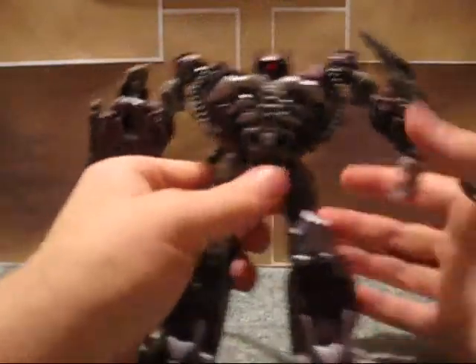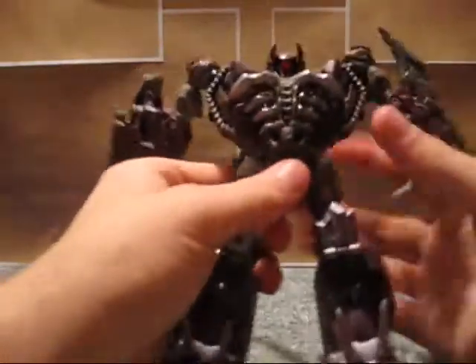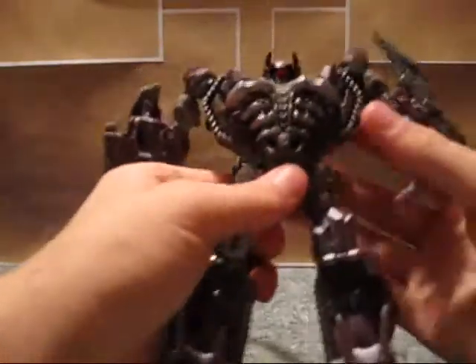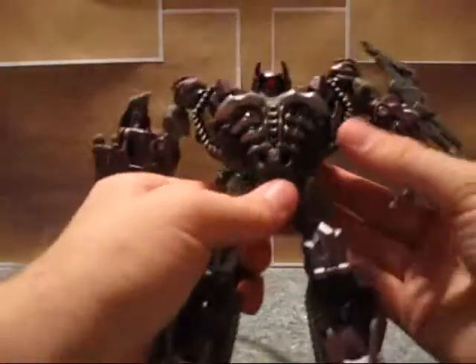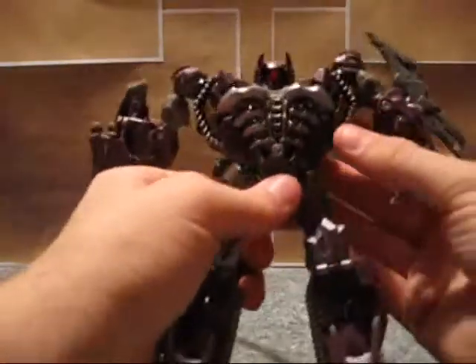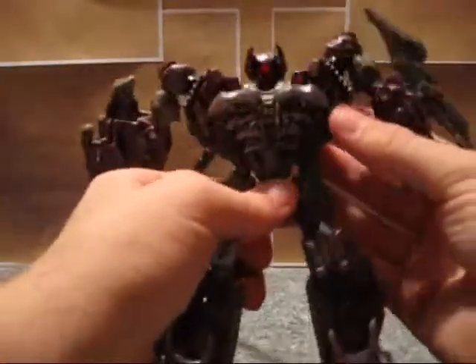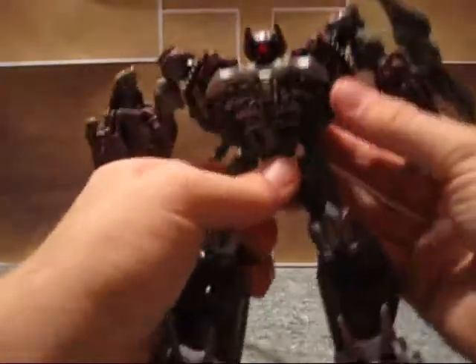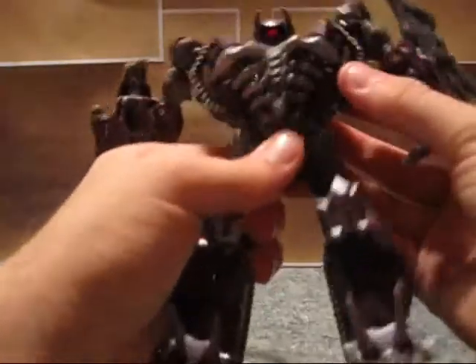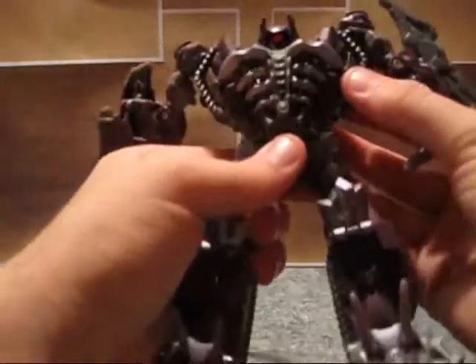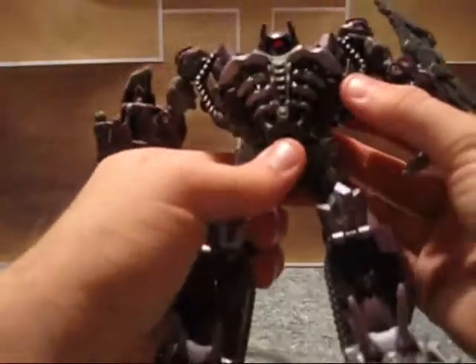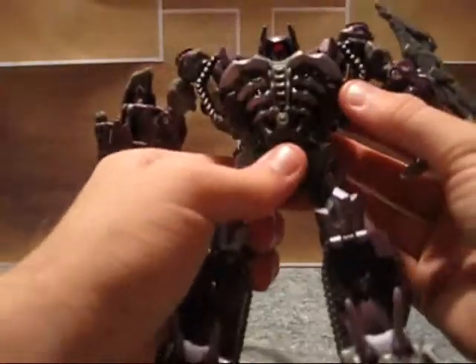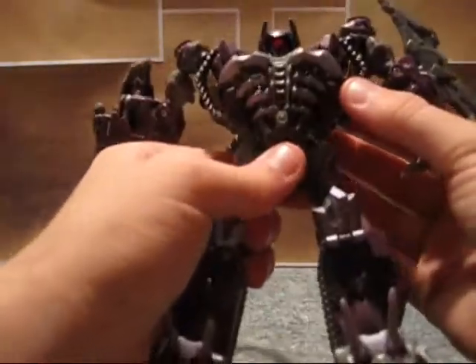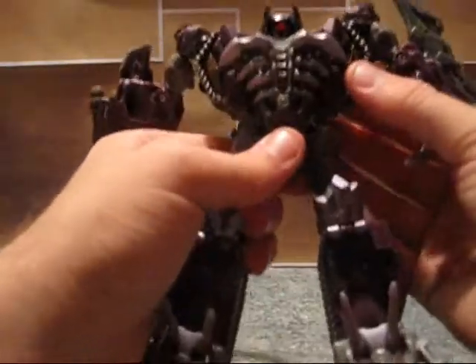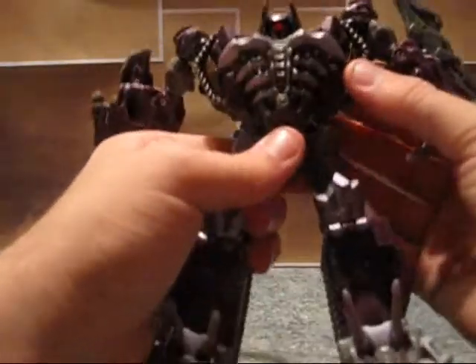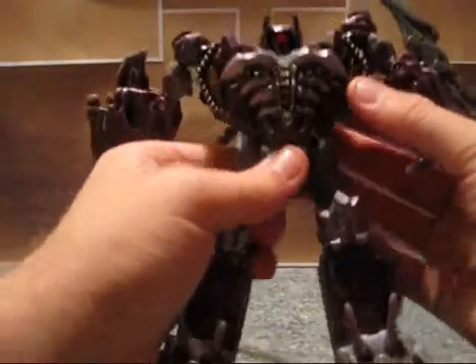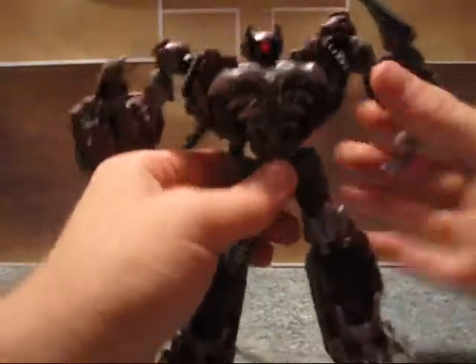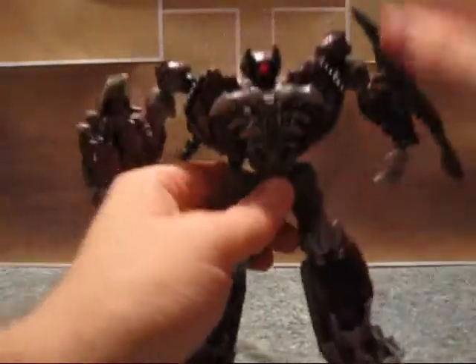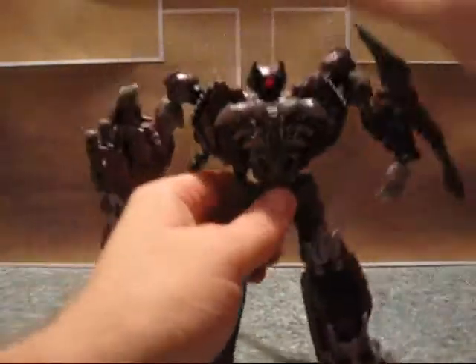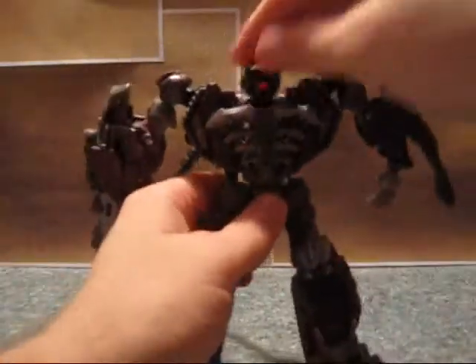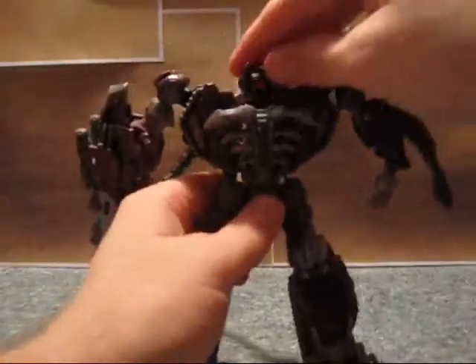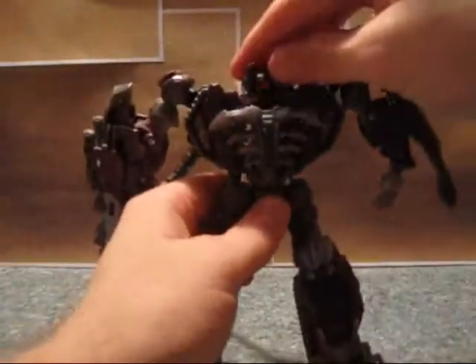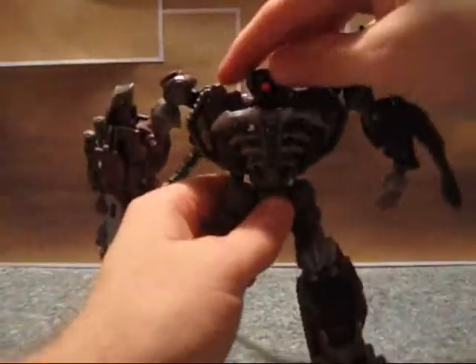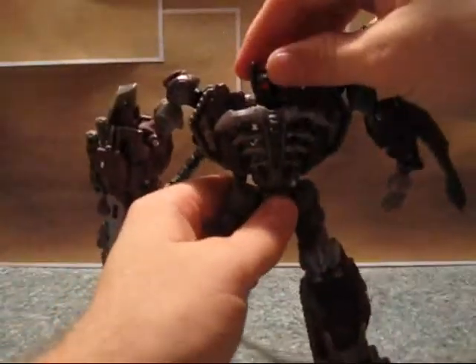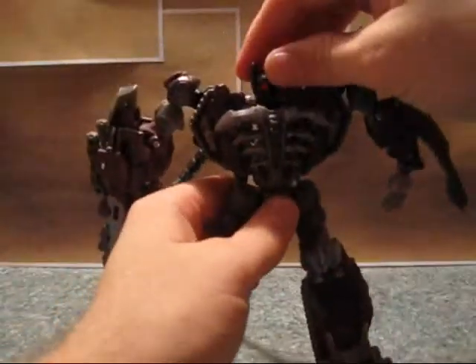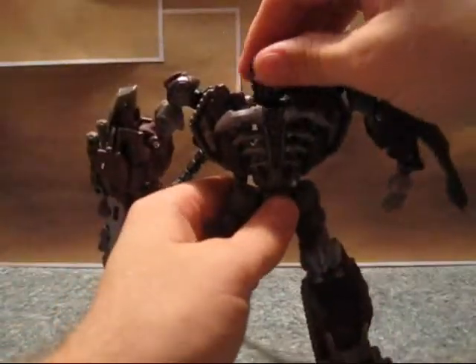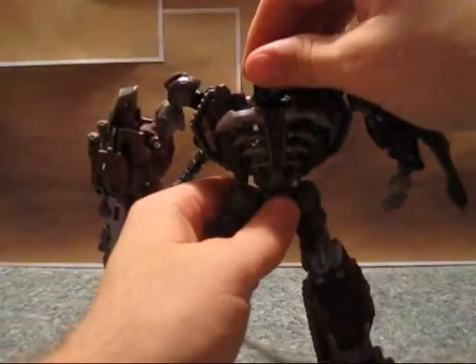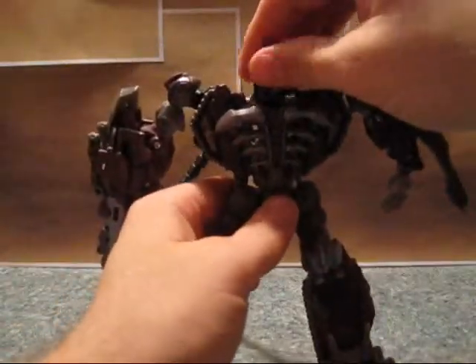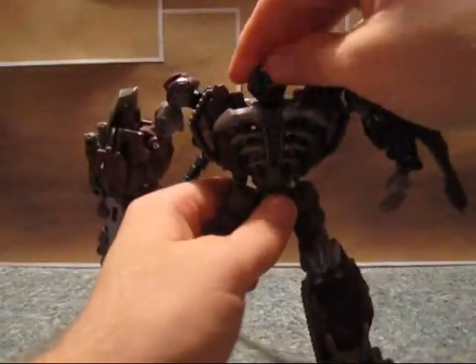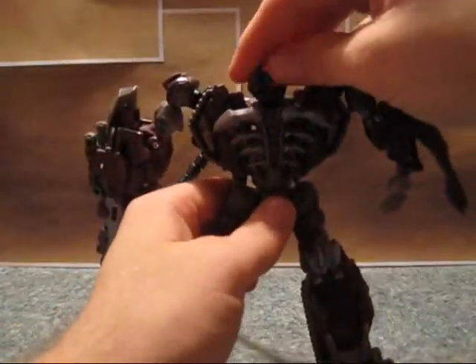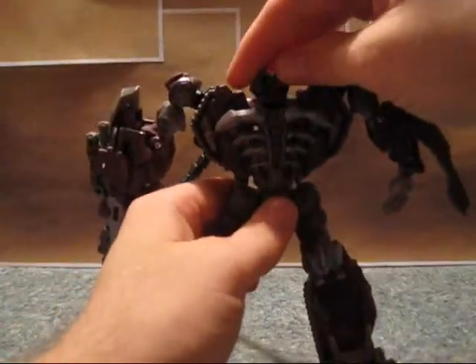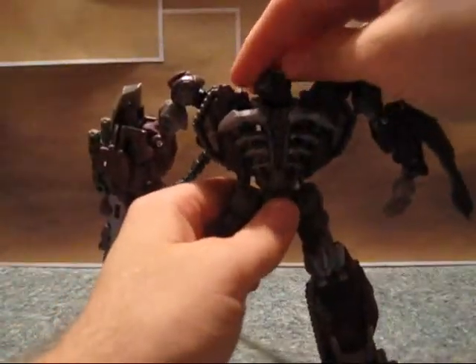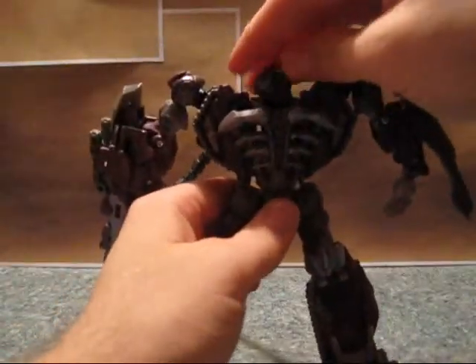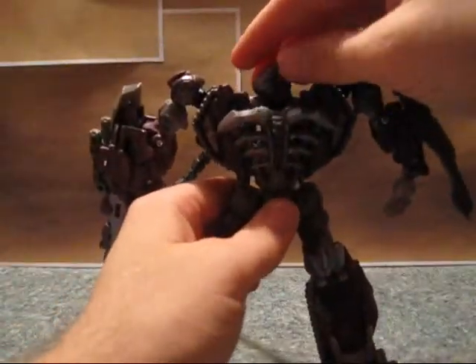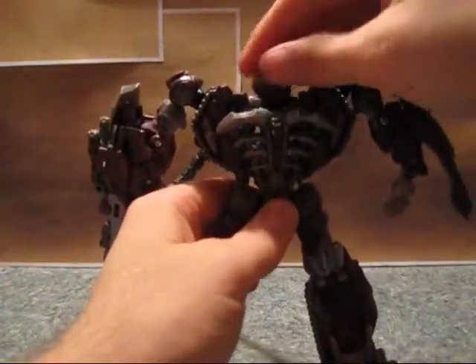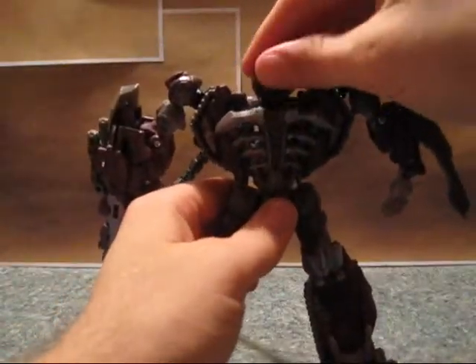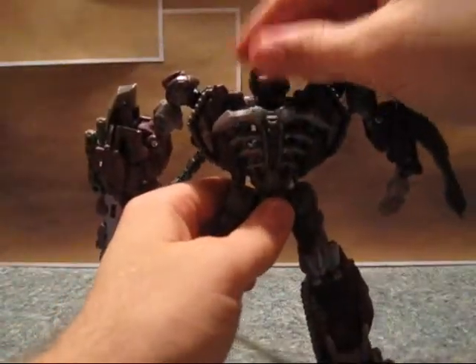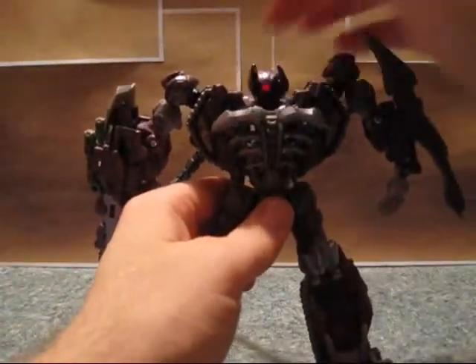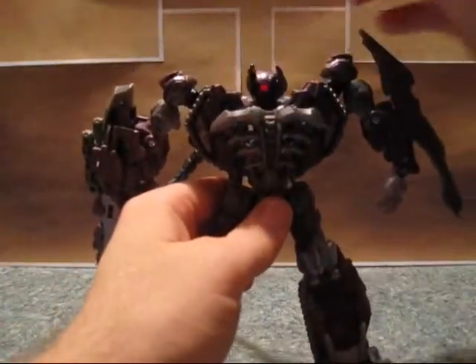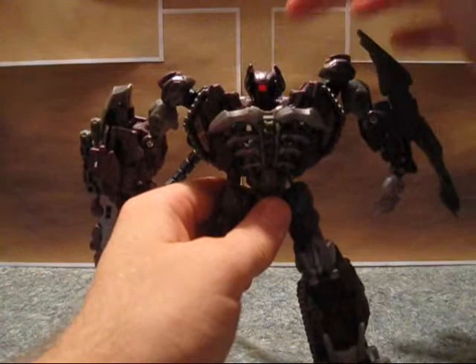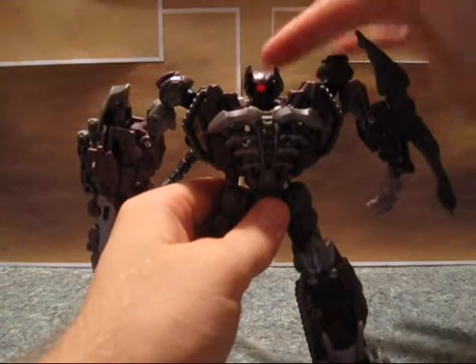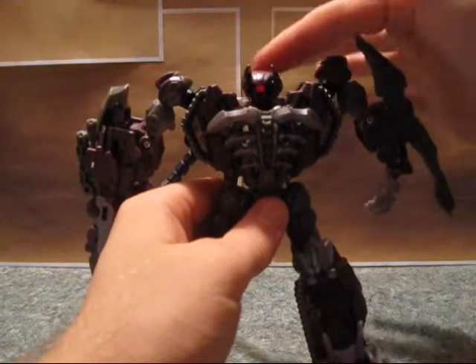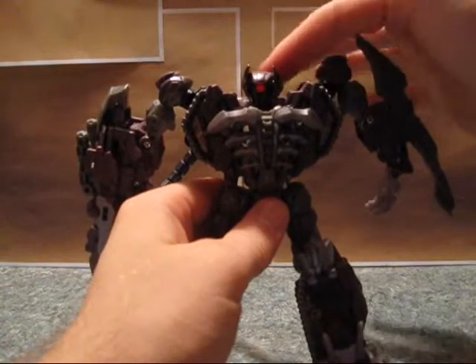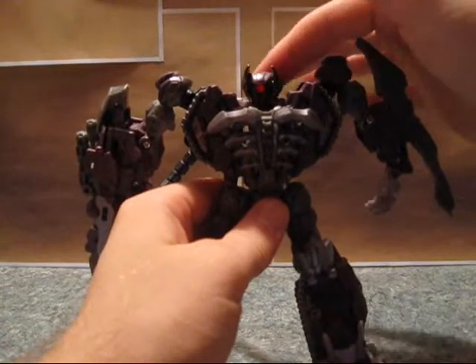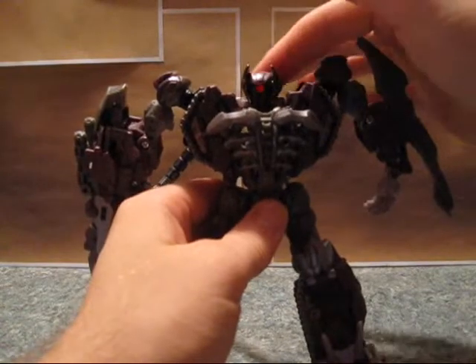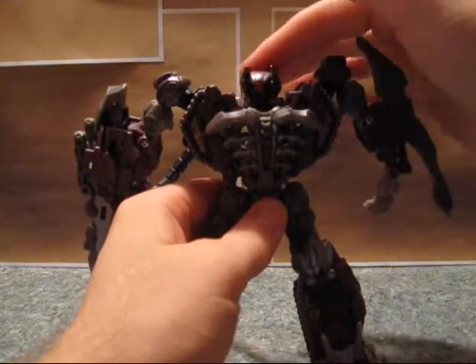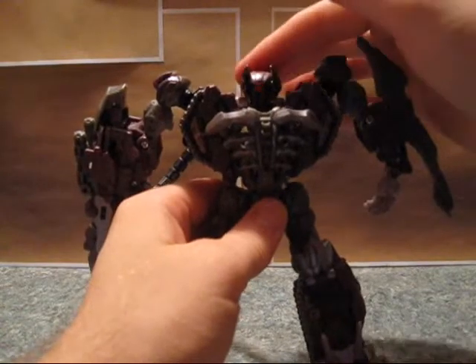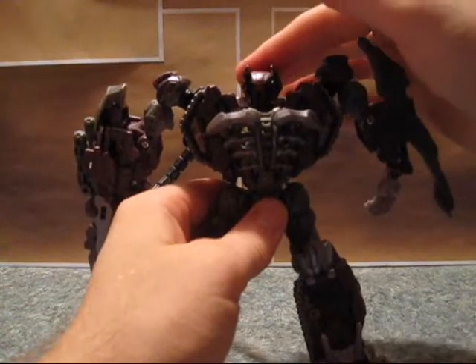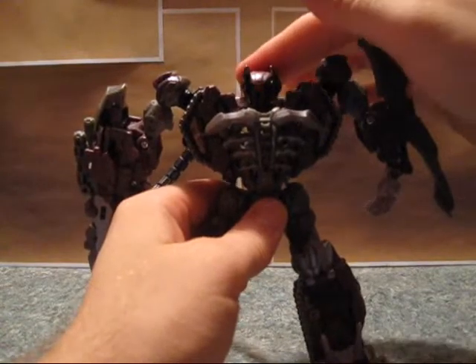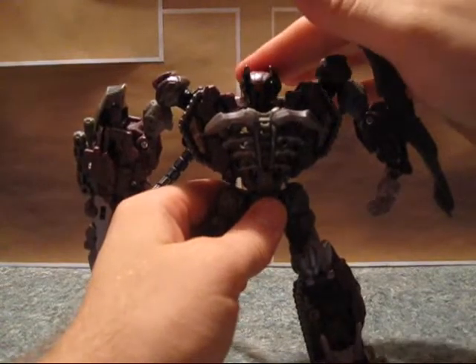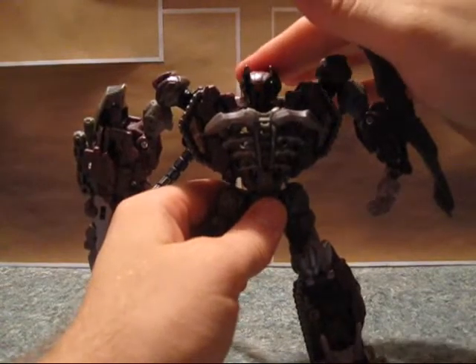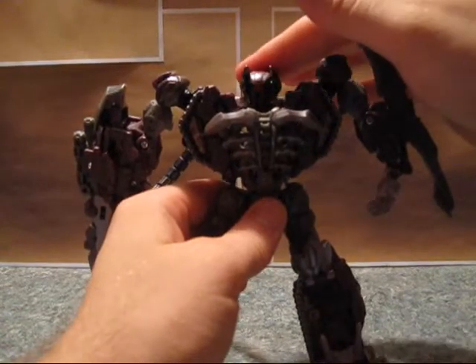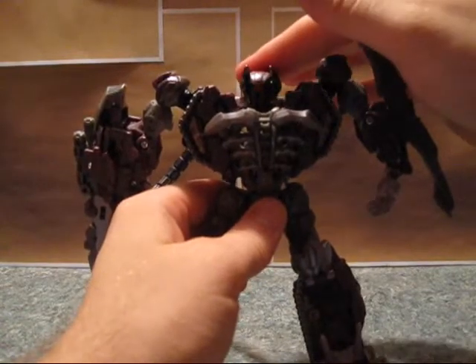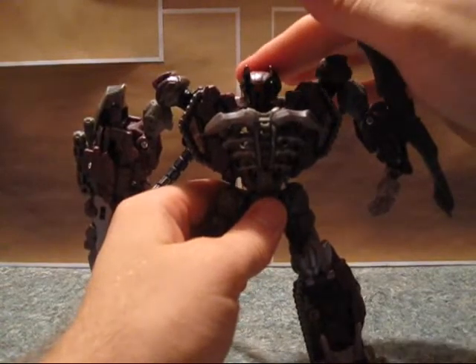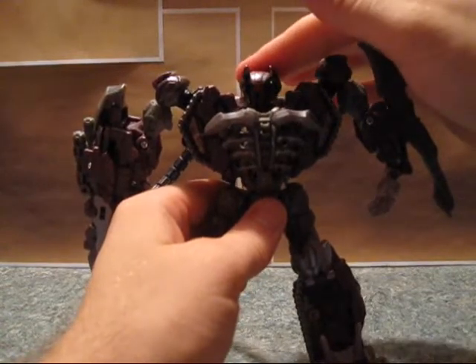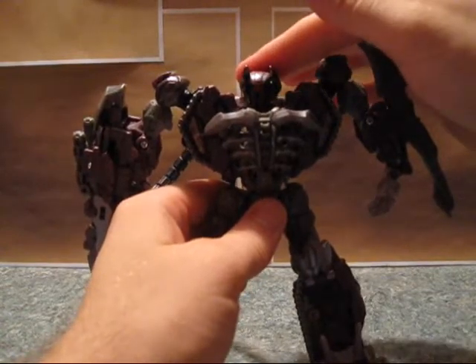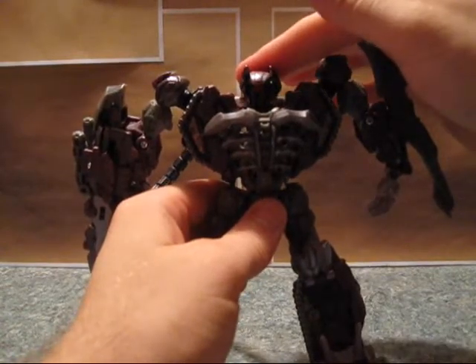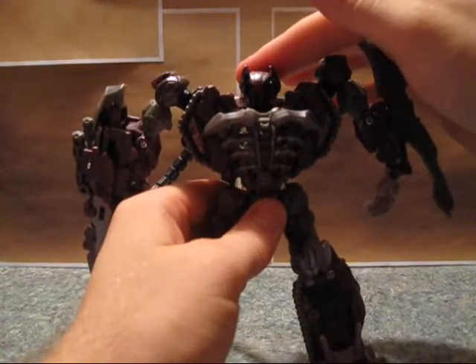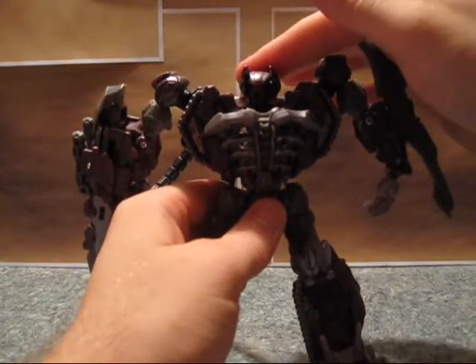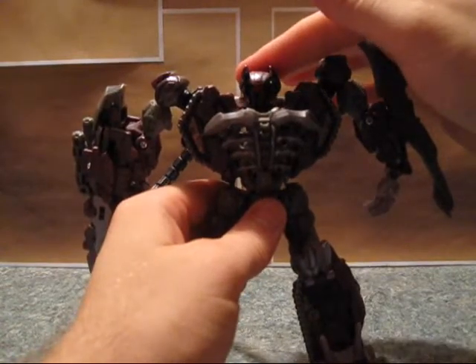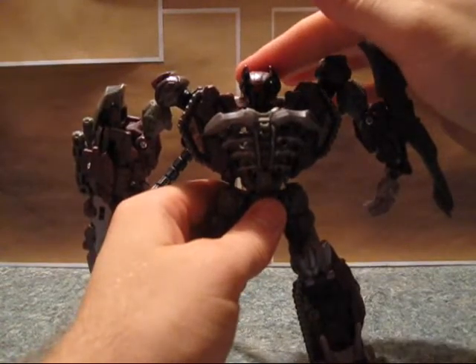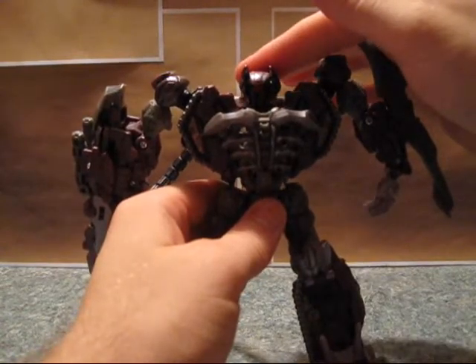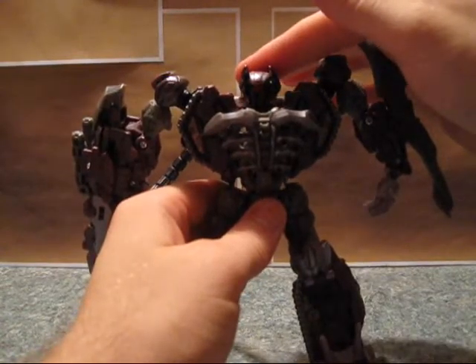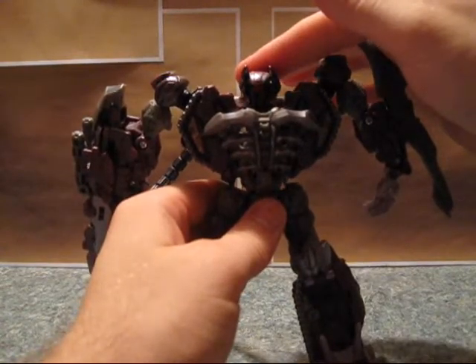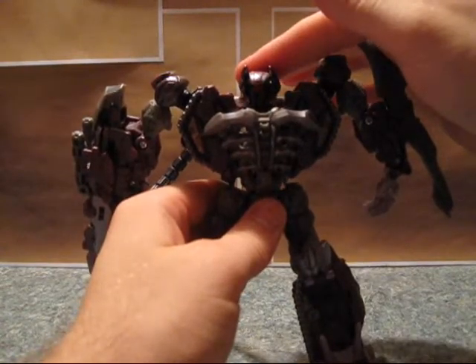No waist swivel. Head swivel, with some really nice light piping, actually.